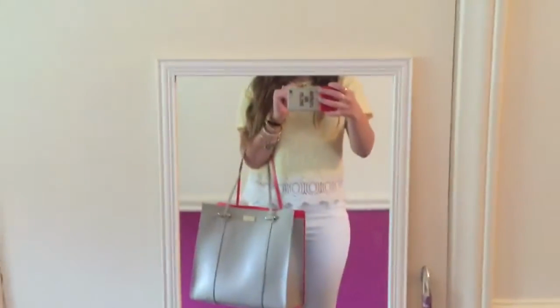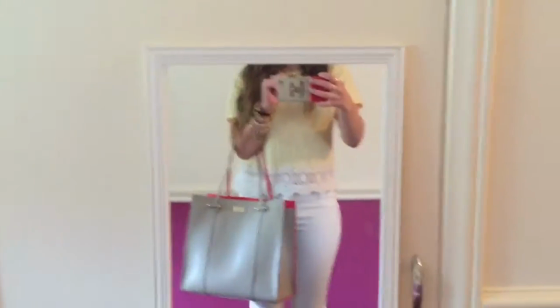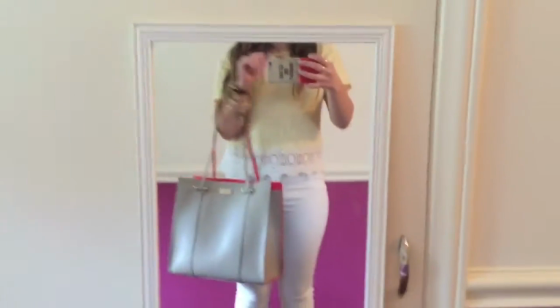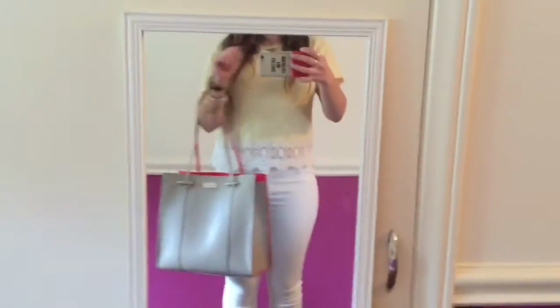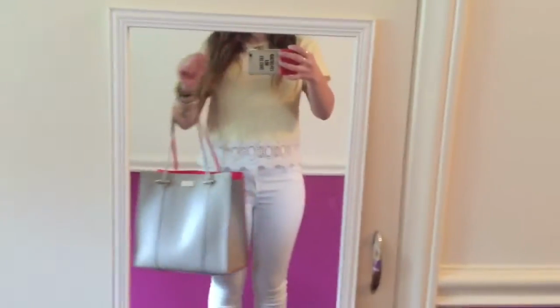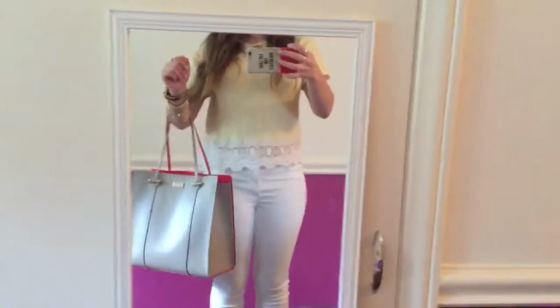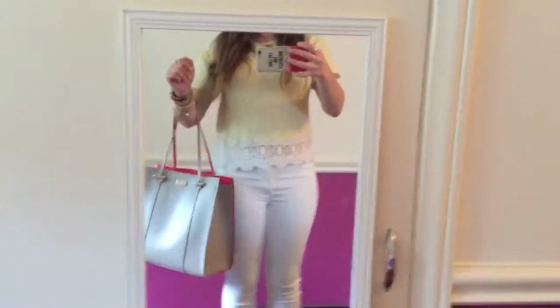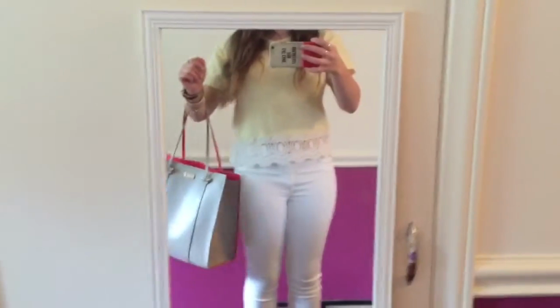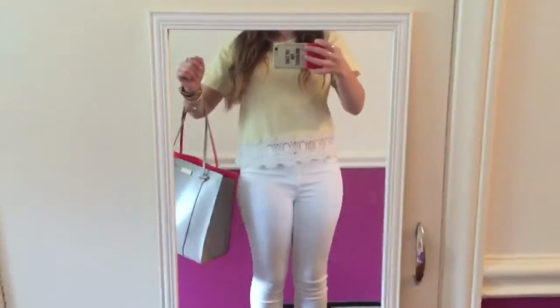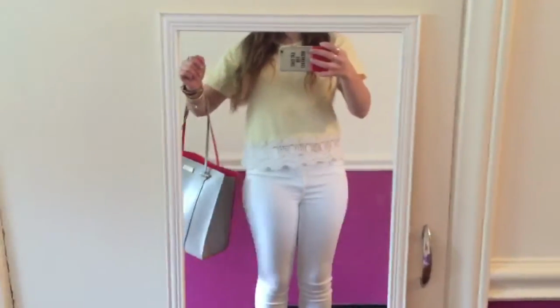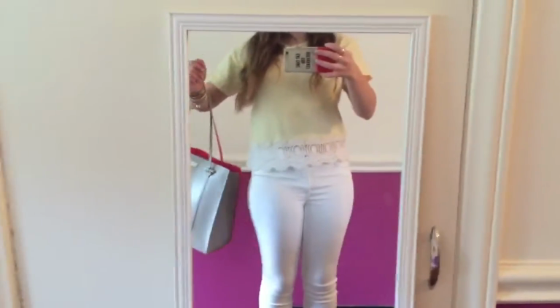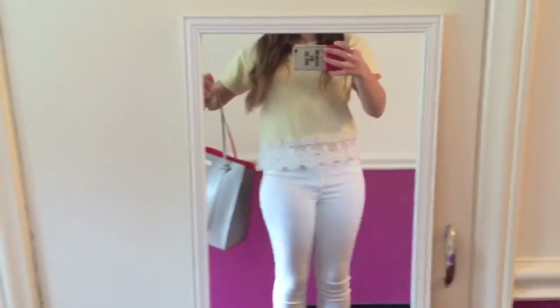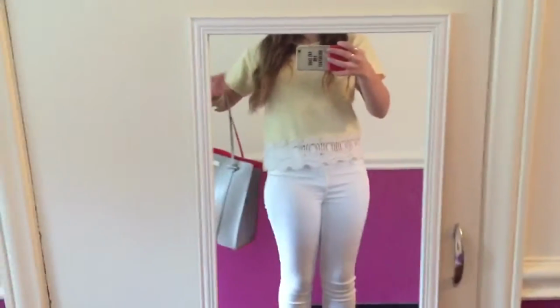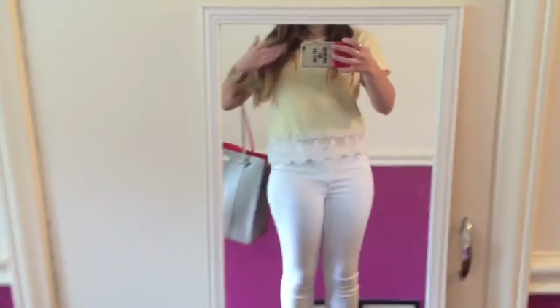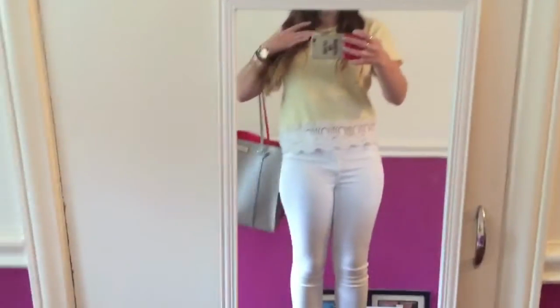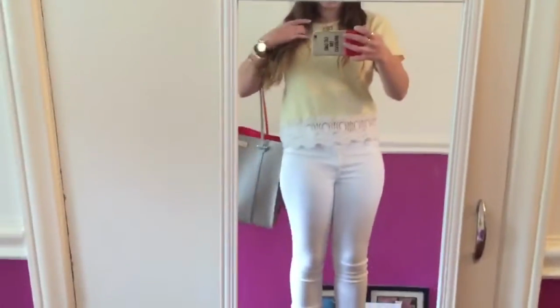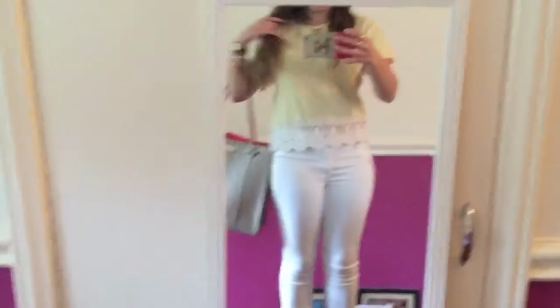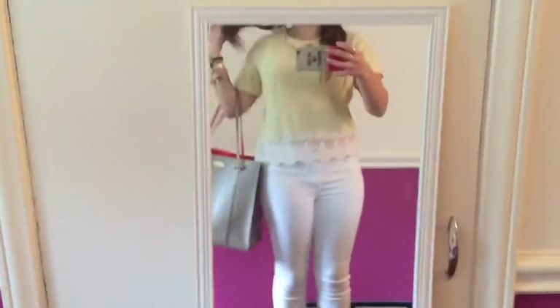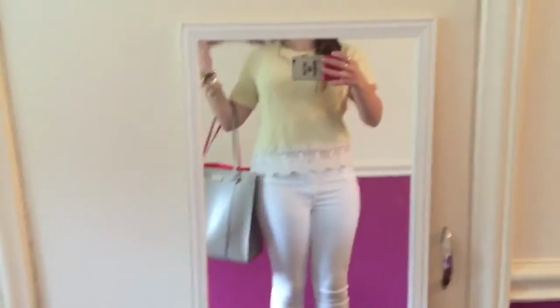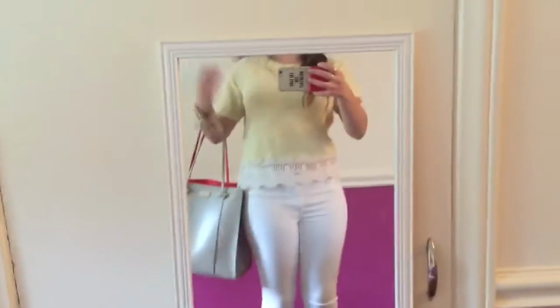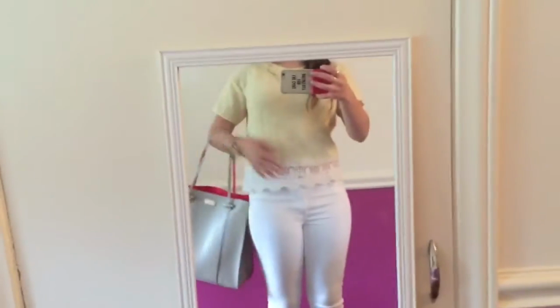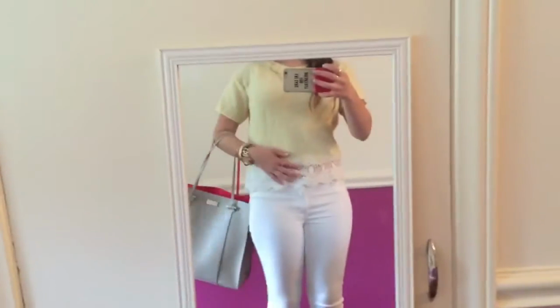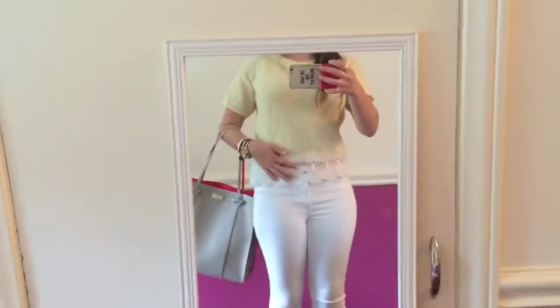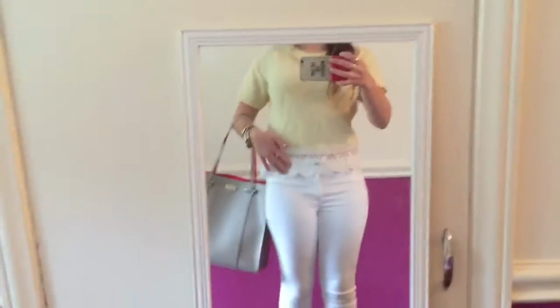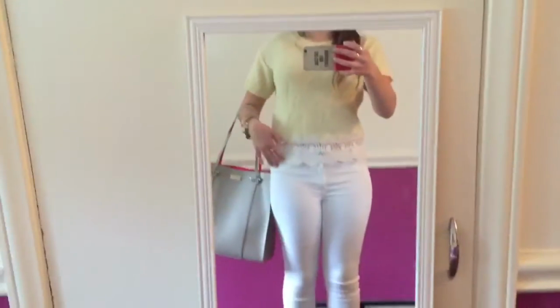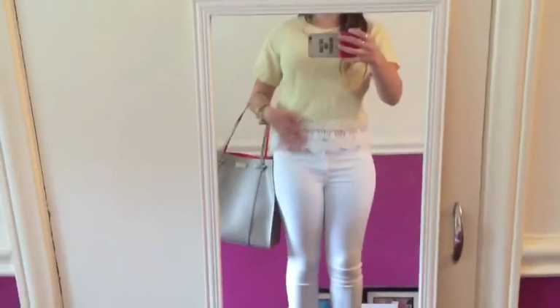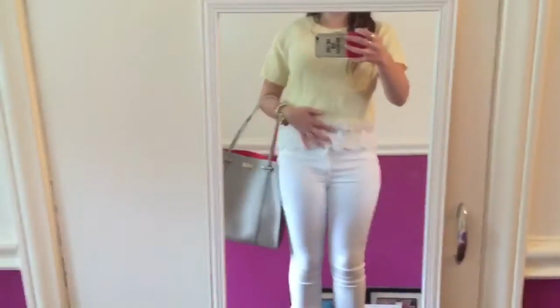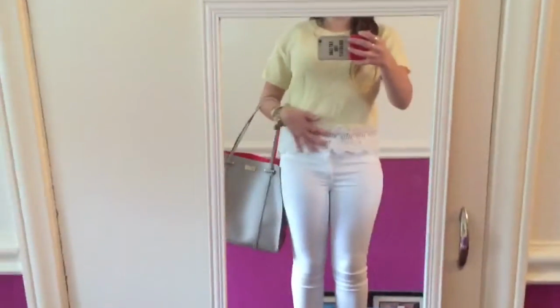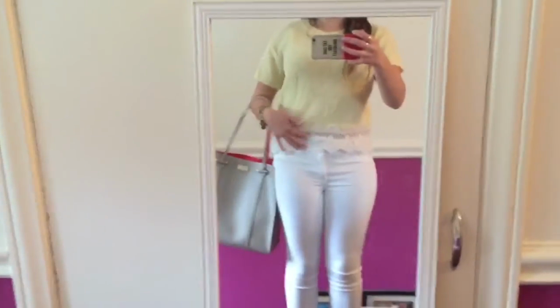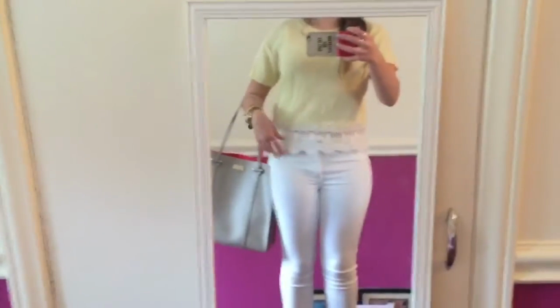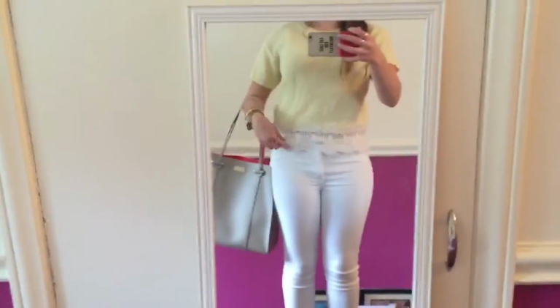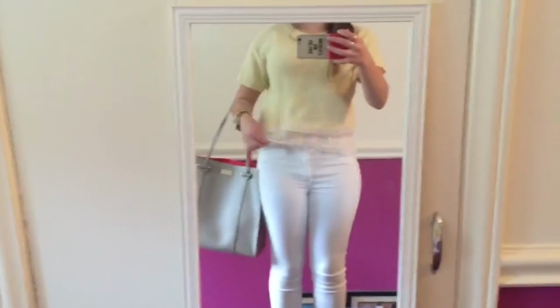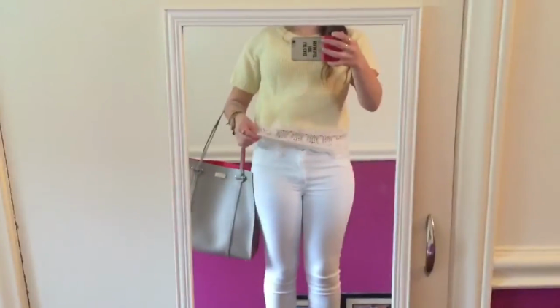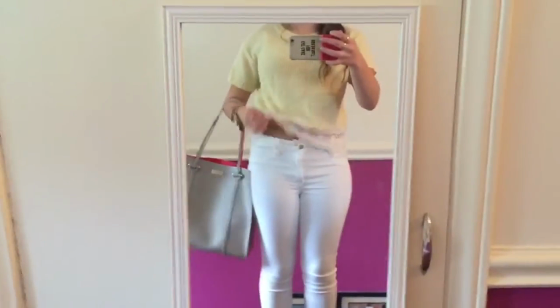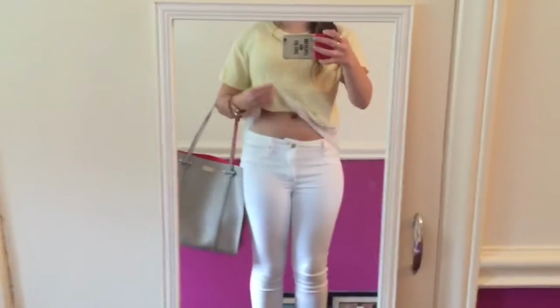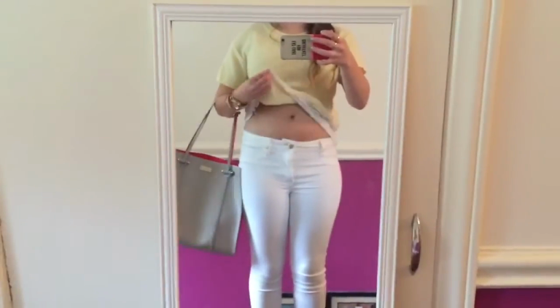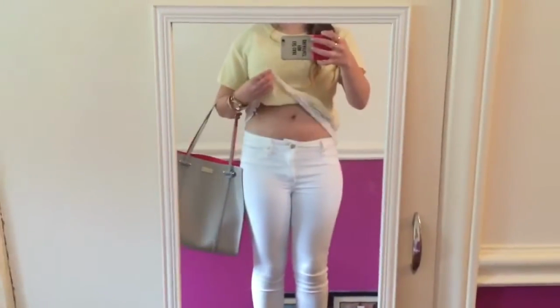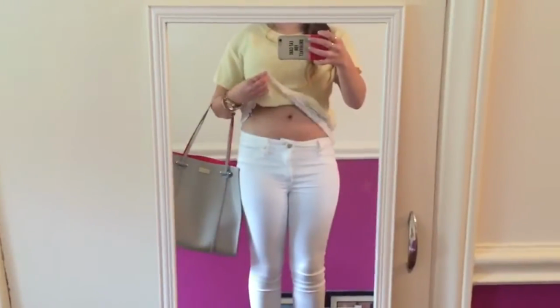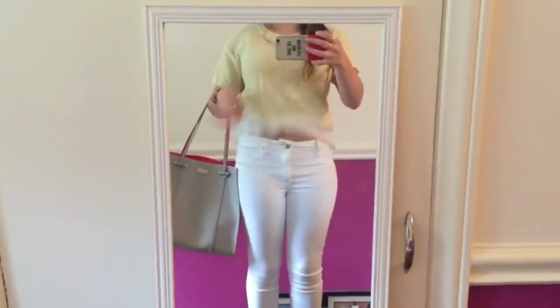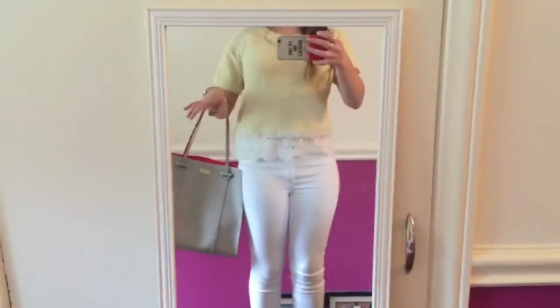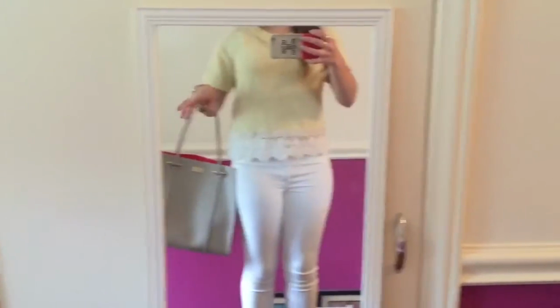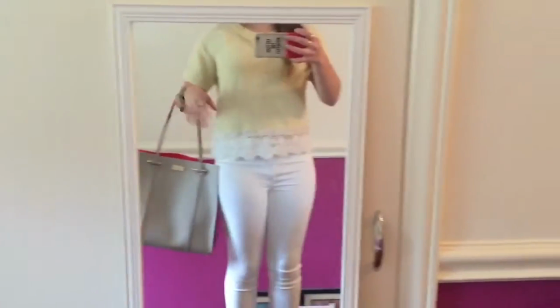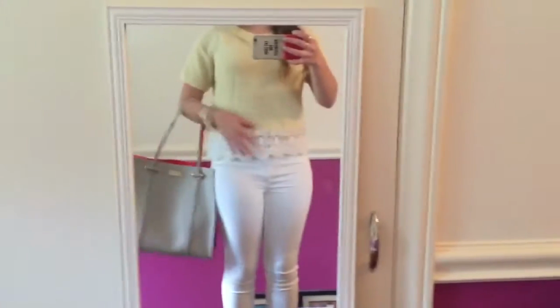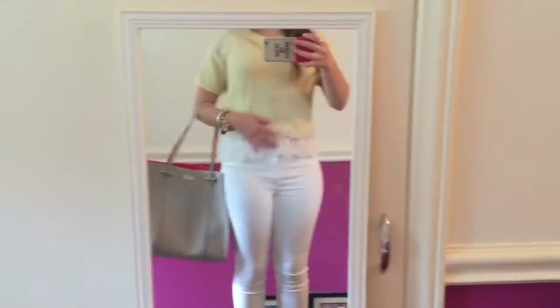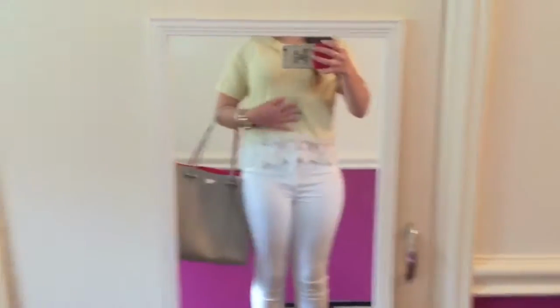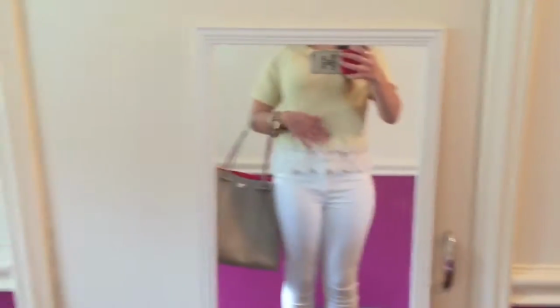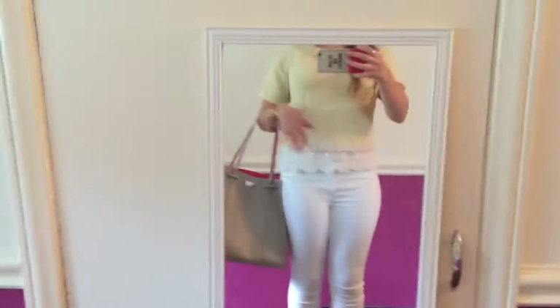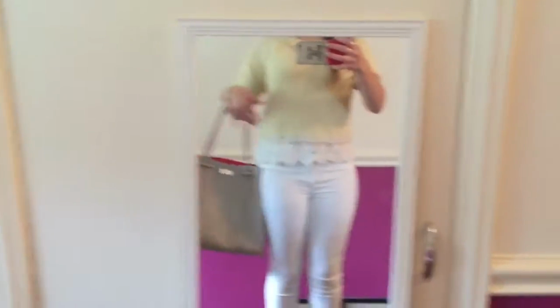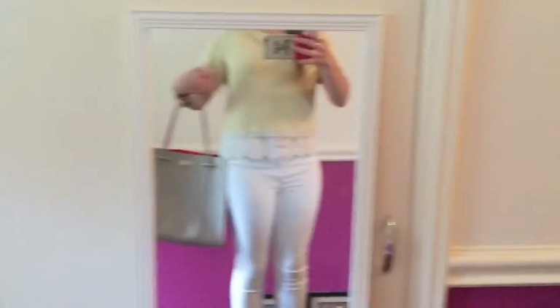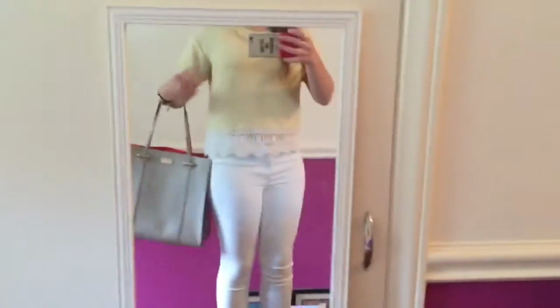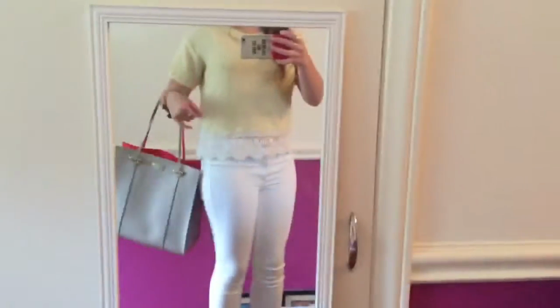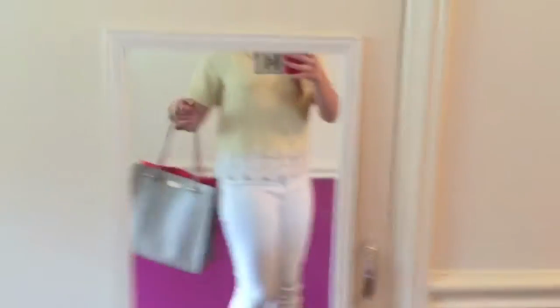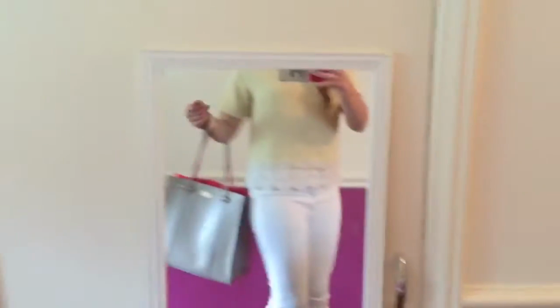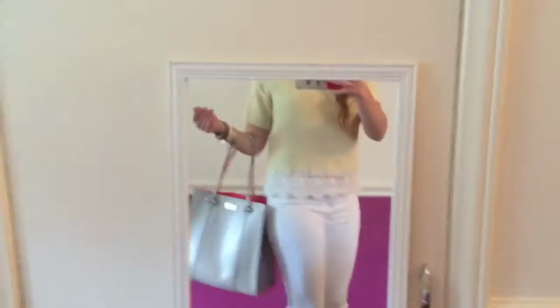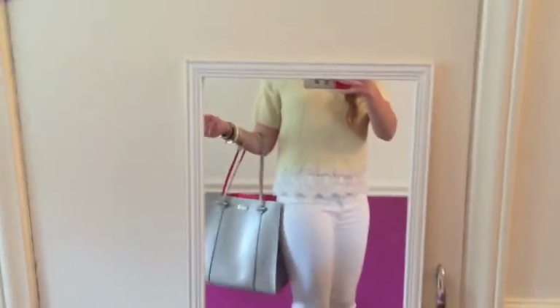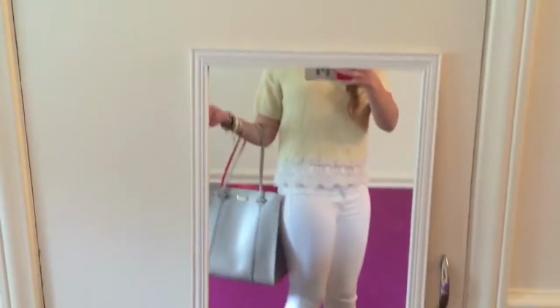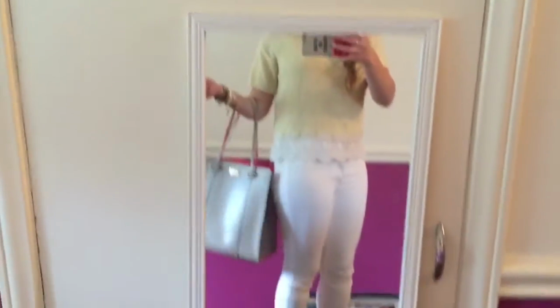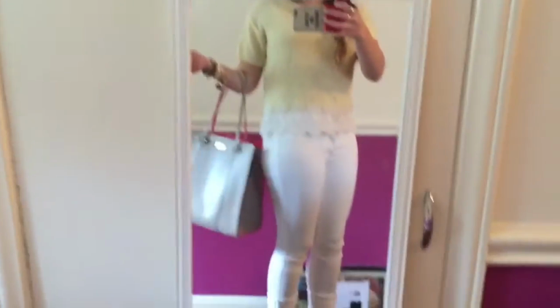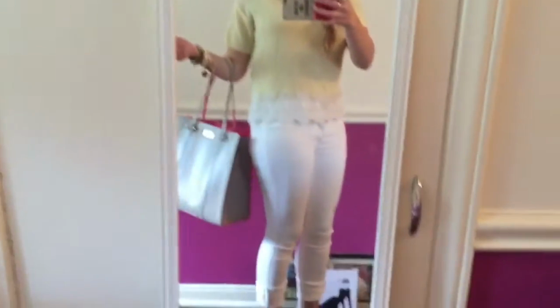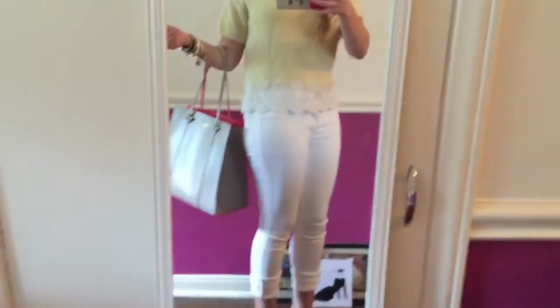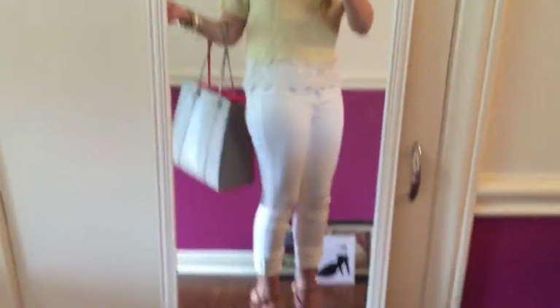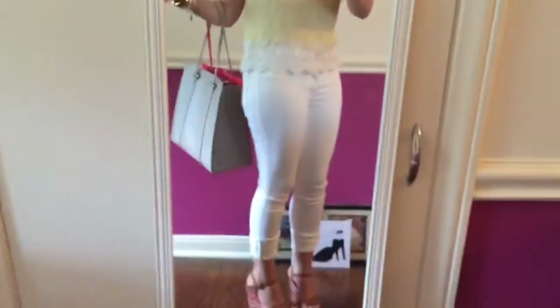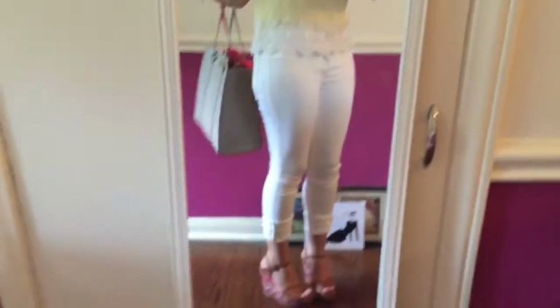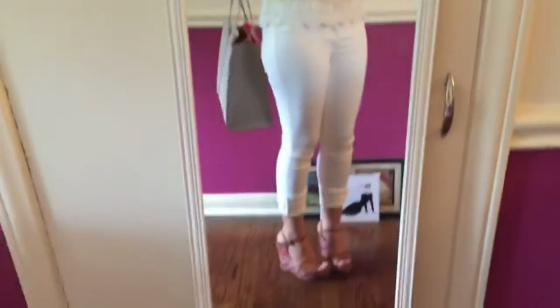My top is from Topshop. It's just a little crochet on the bottom, so you can see my stomach, and it's just nice and pale yellow.